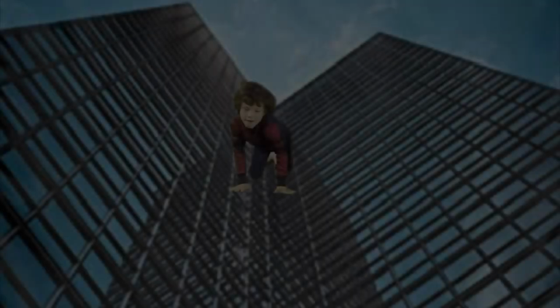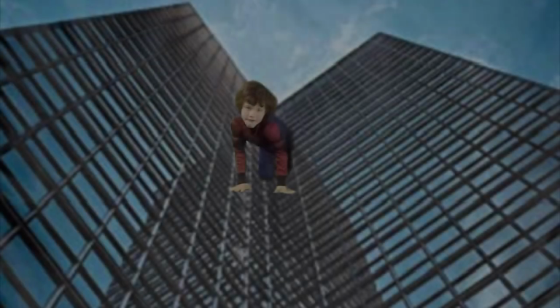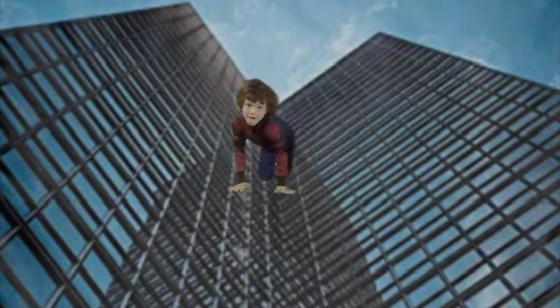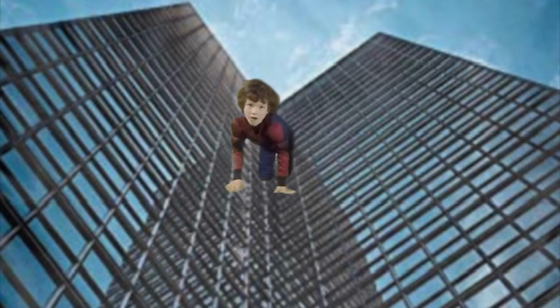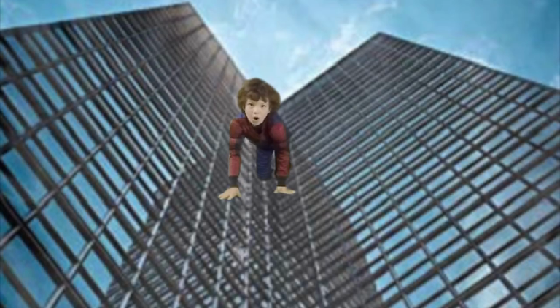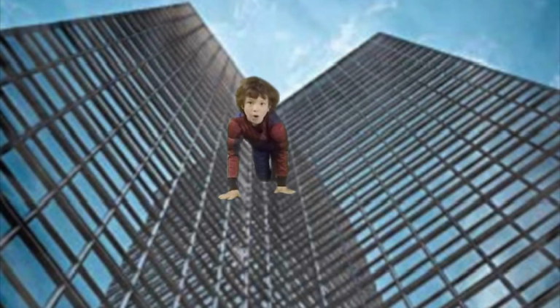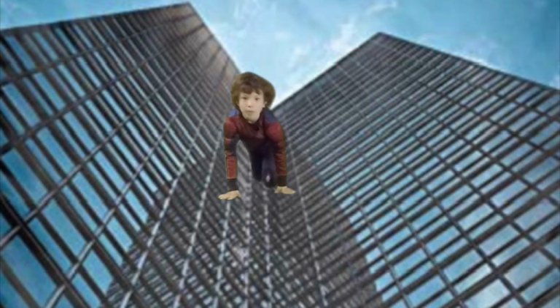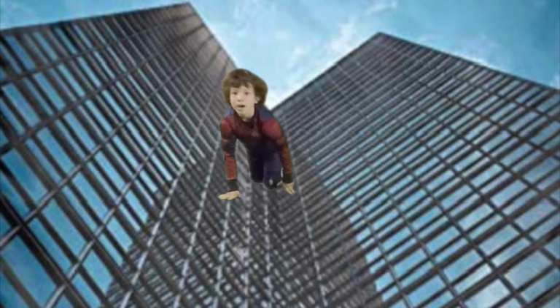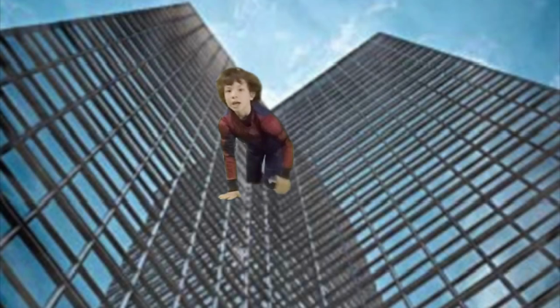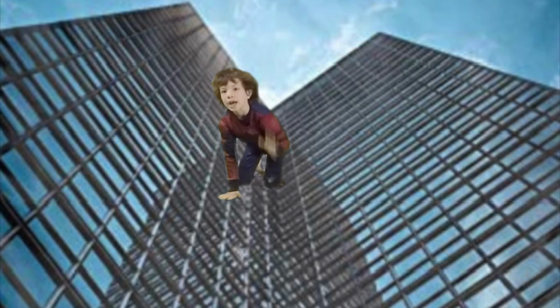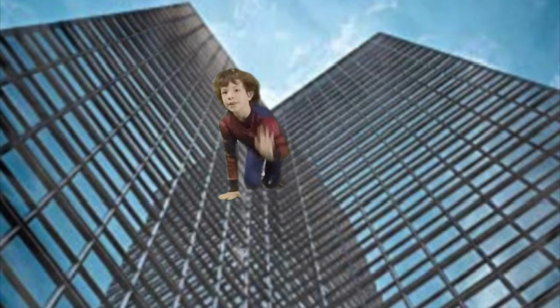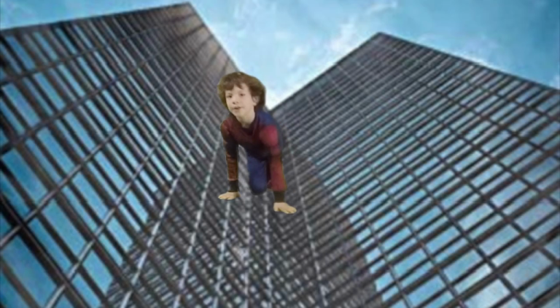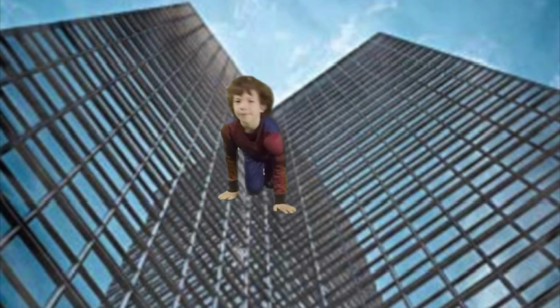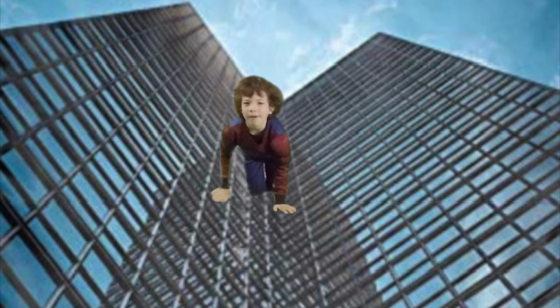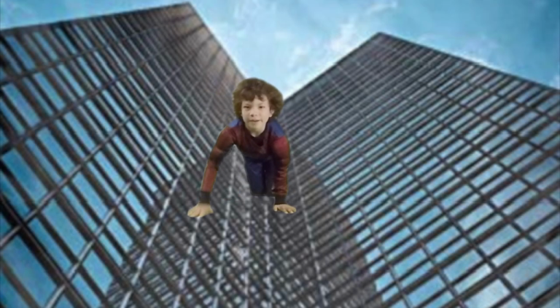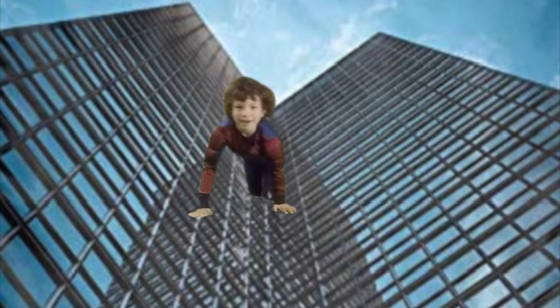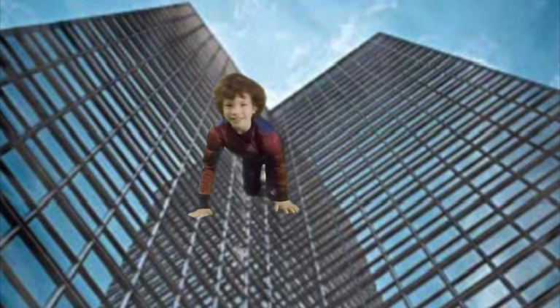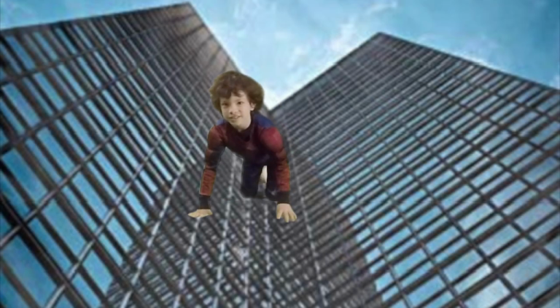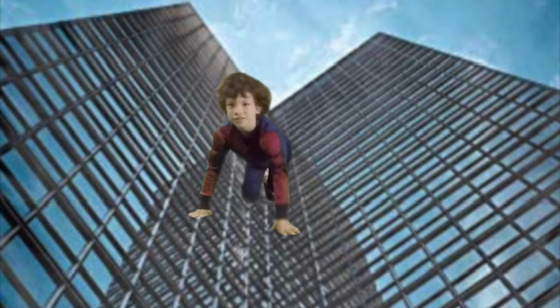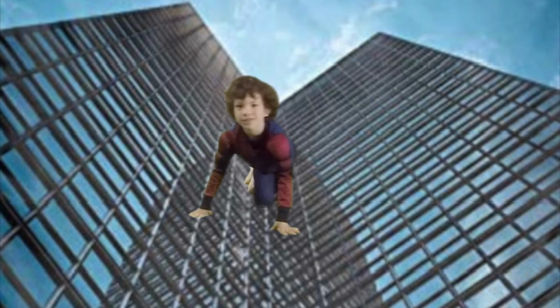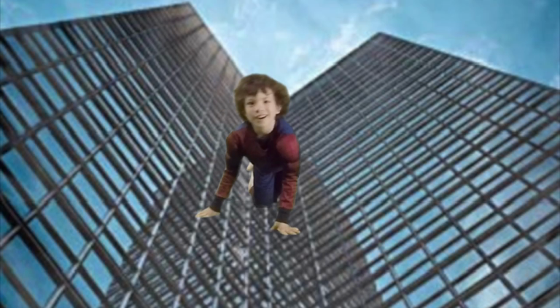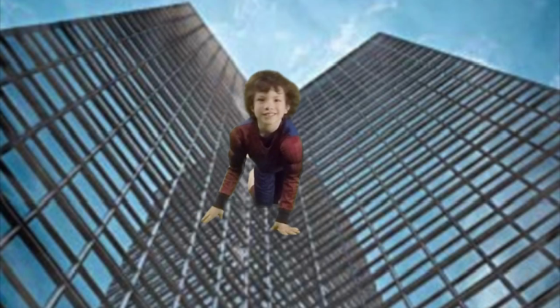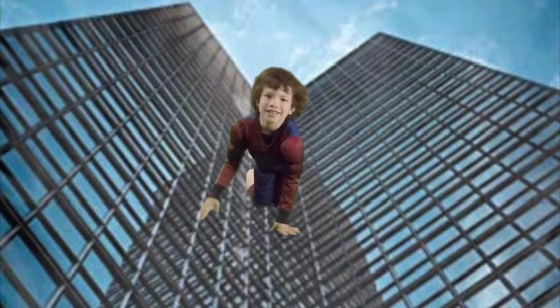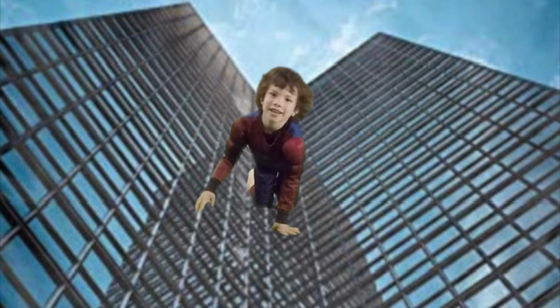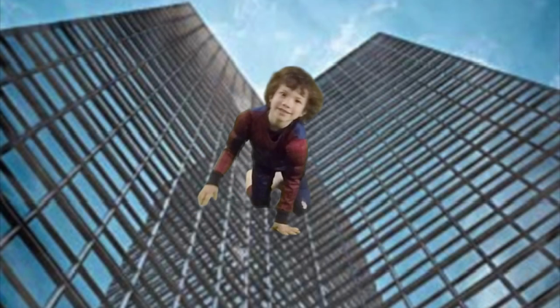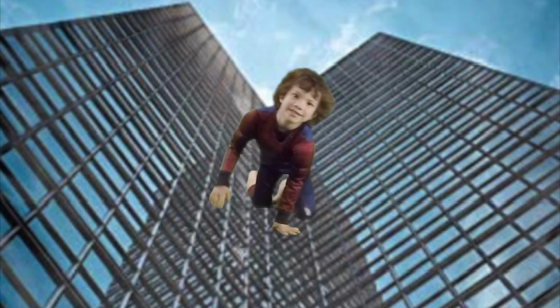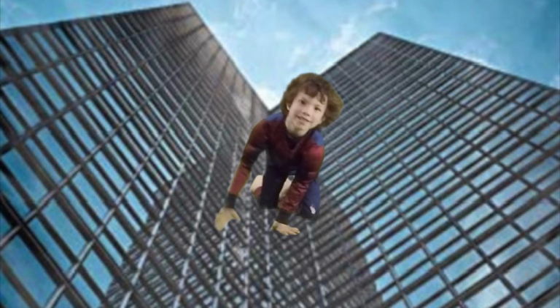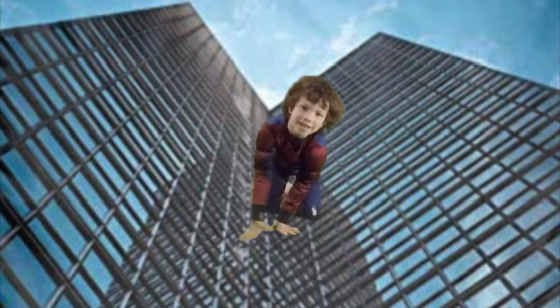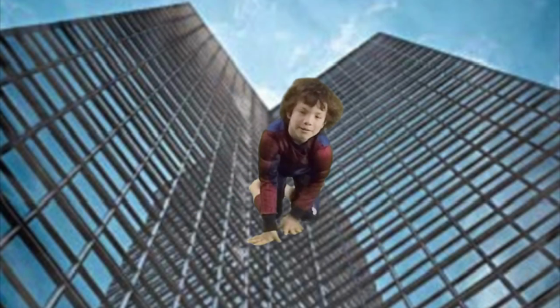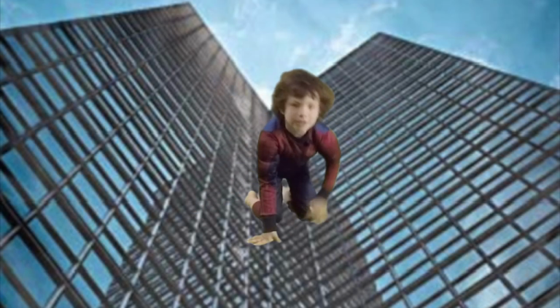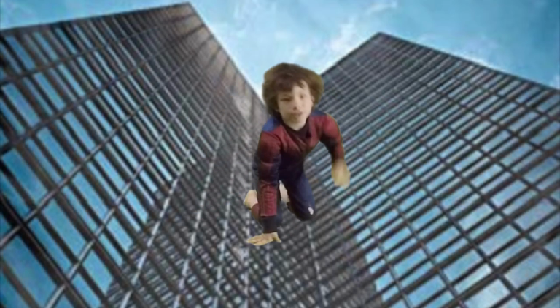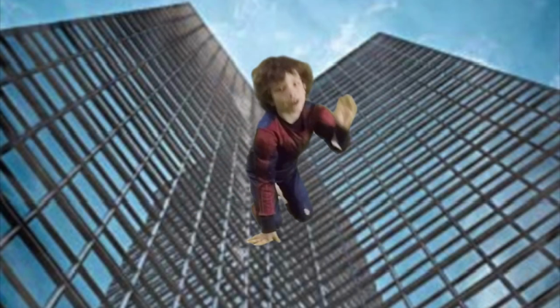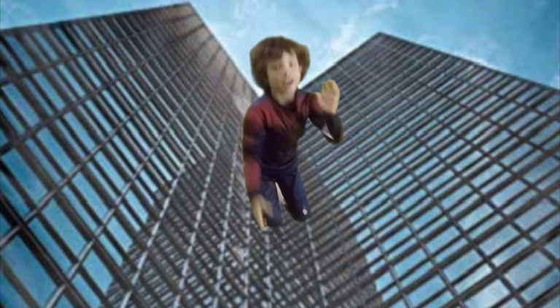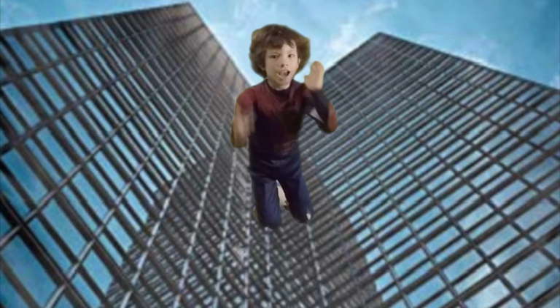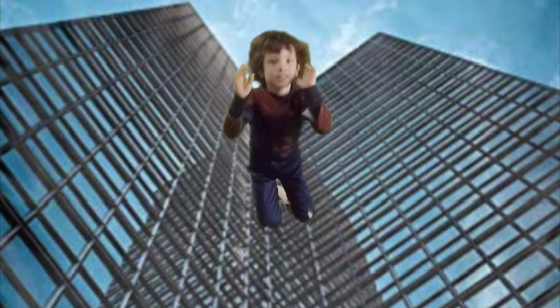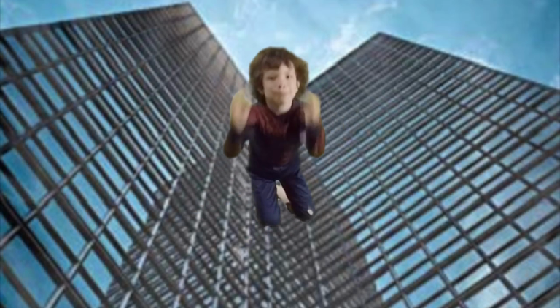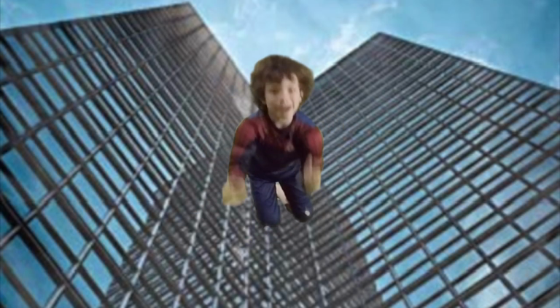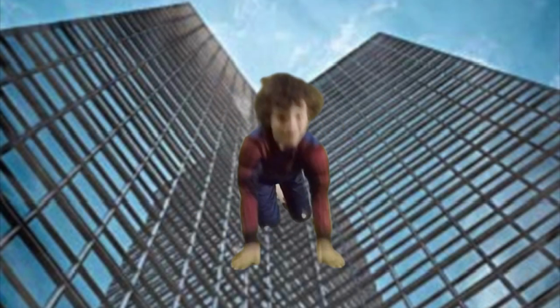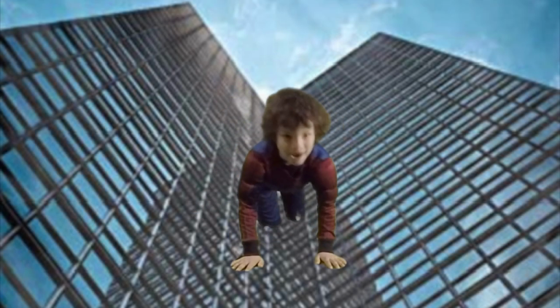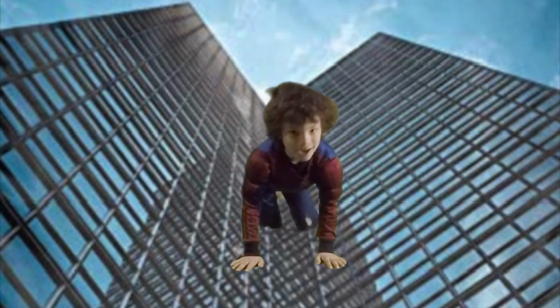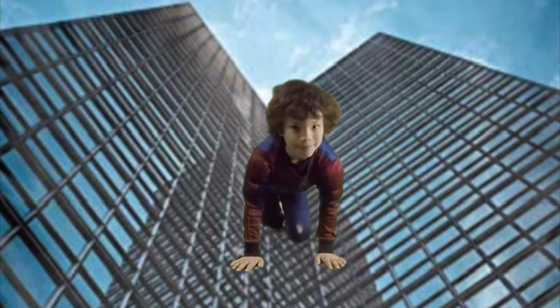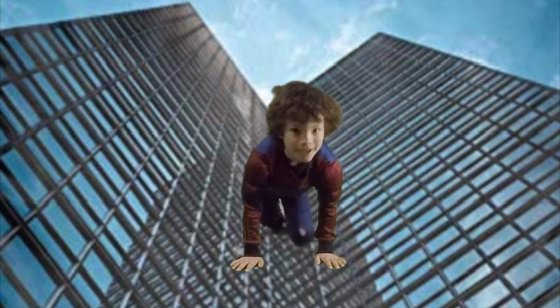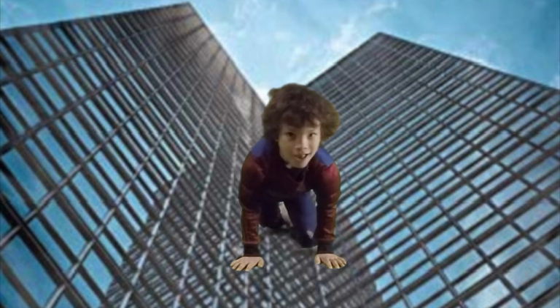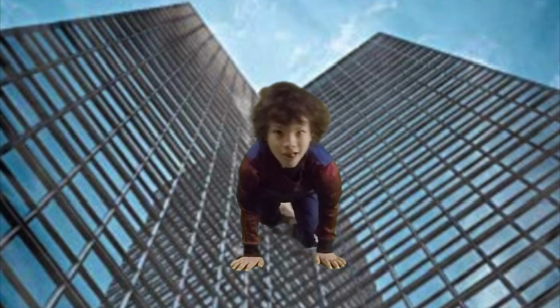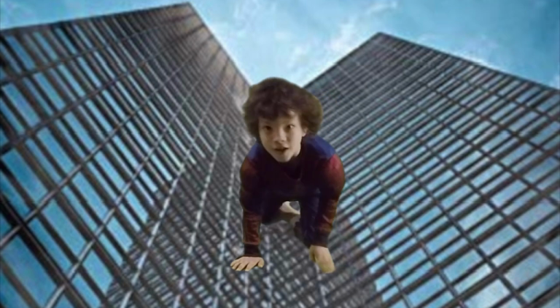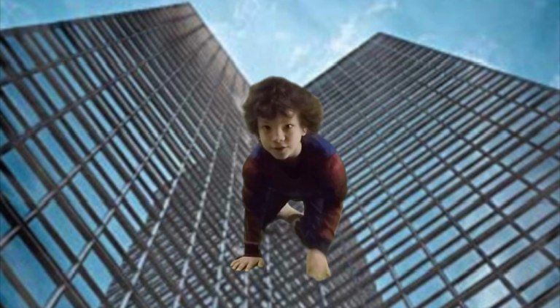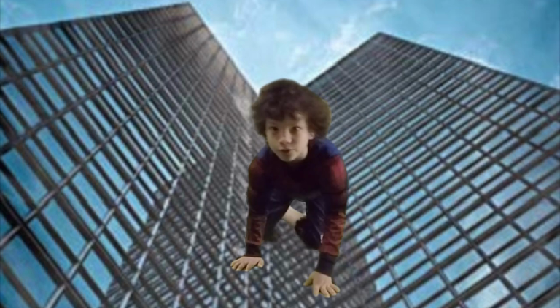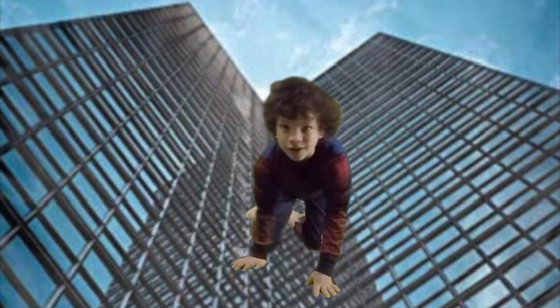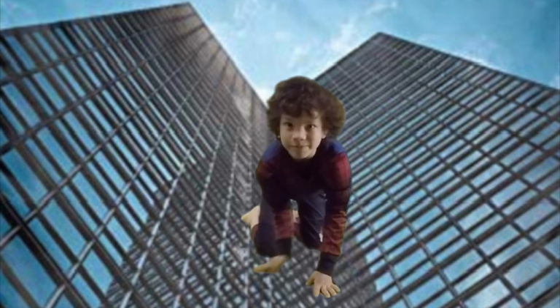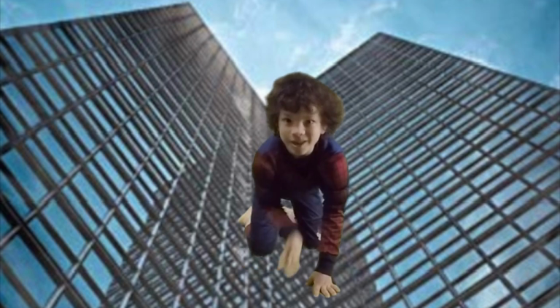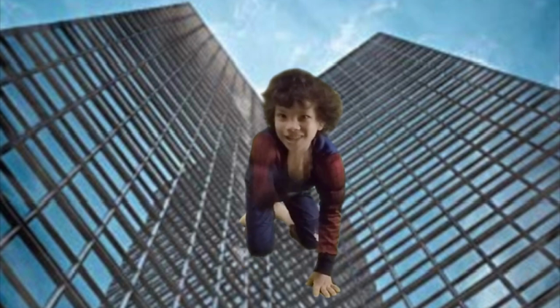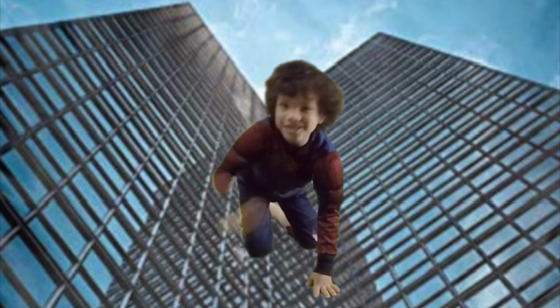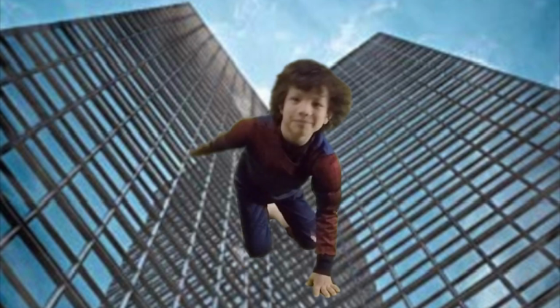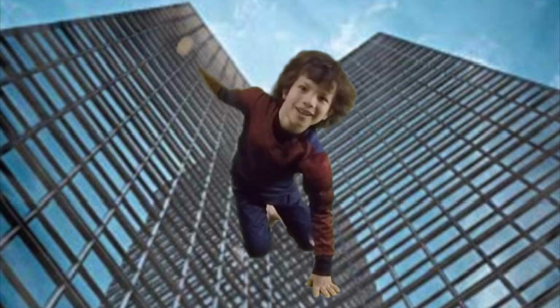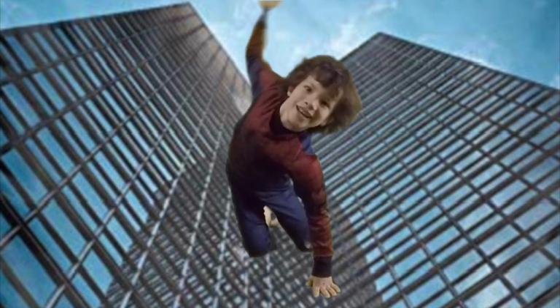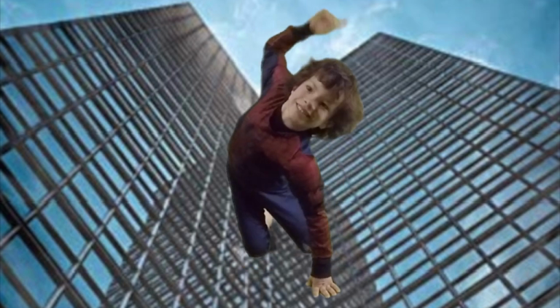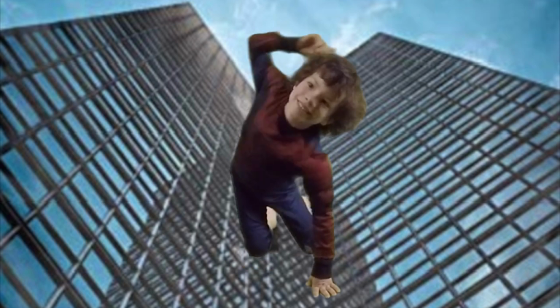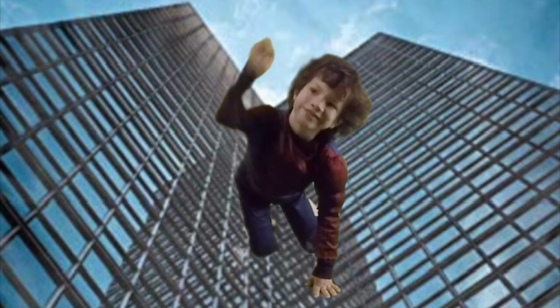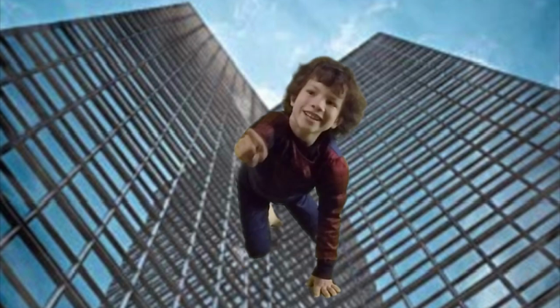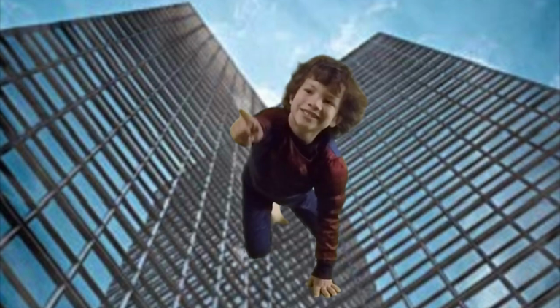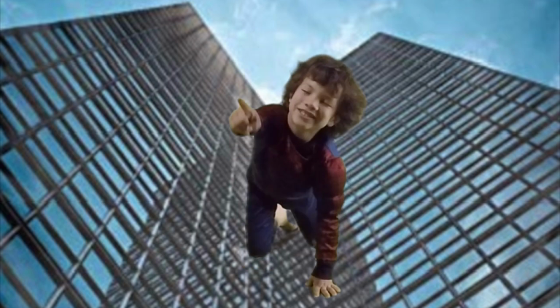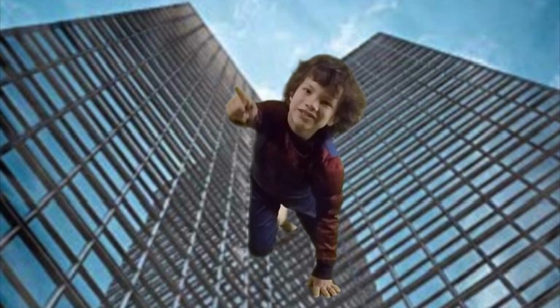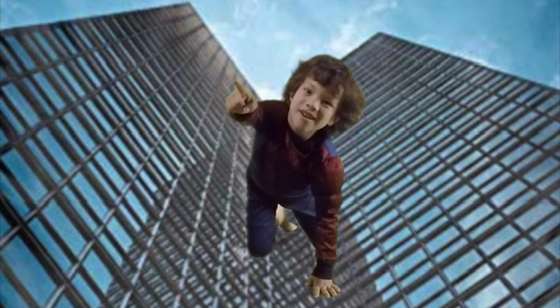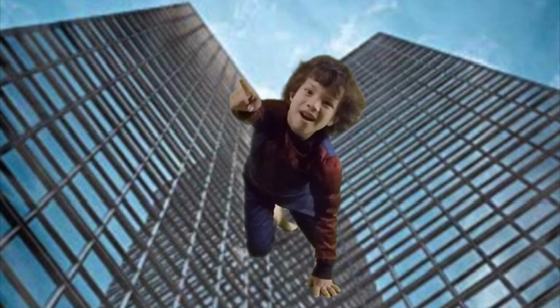Hey there. Welcome back to Draw Kids. Today we're drawing Spider-Ham. So grab your art supplies and let's draw.